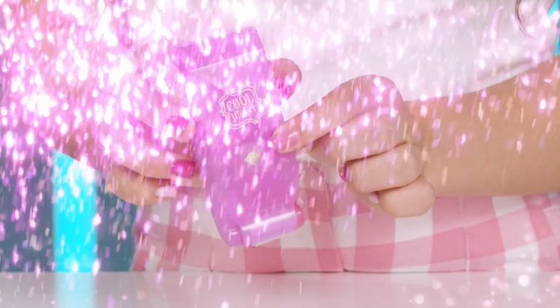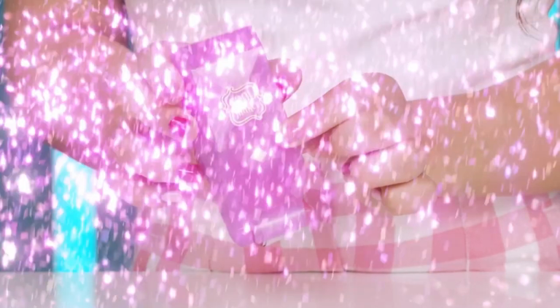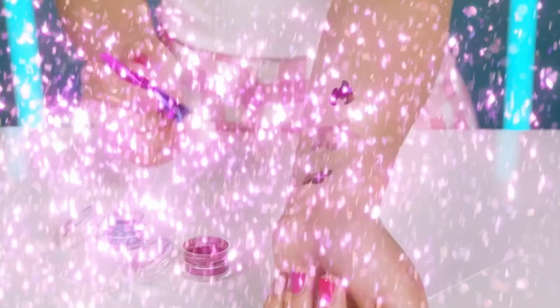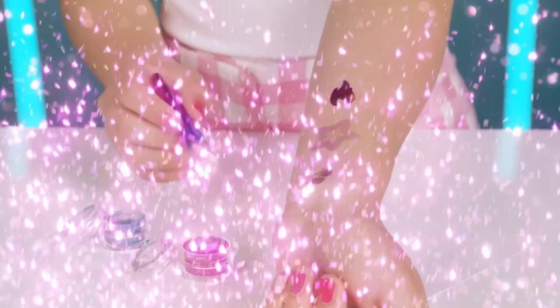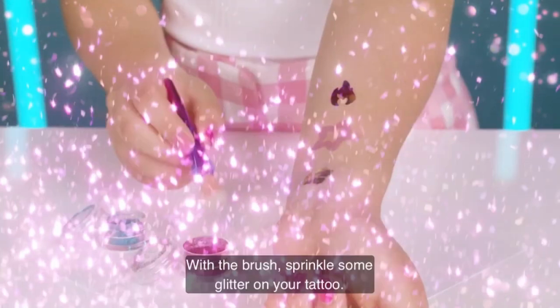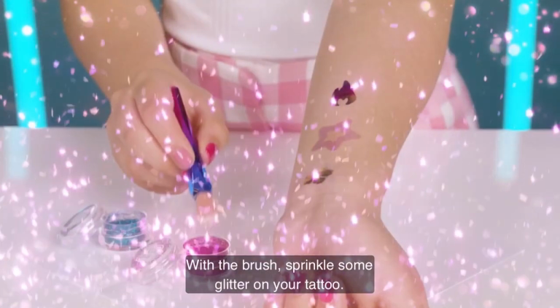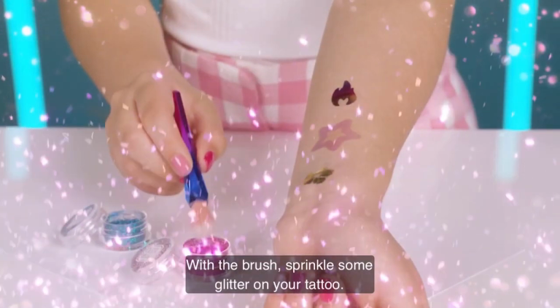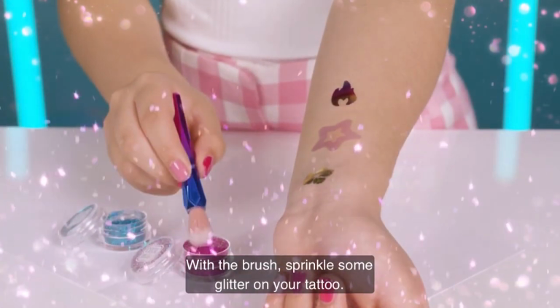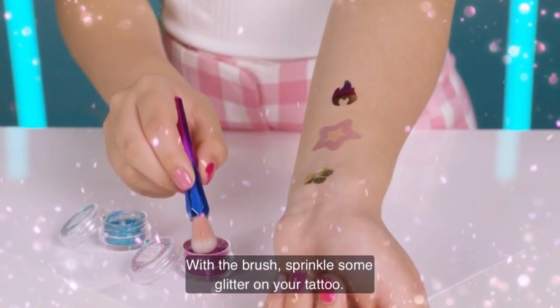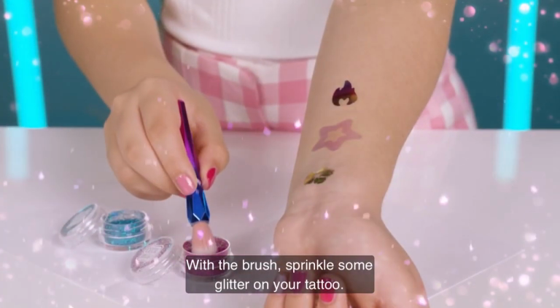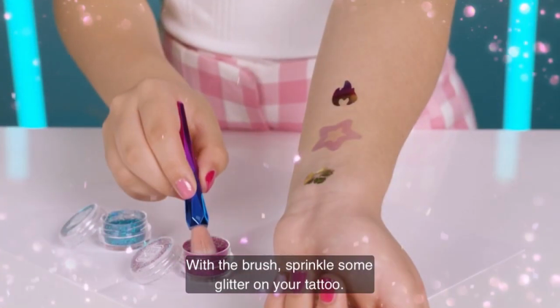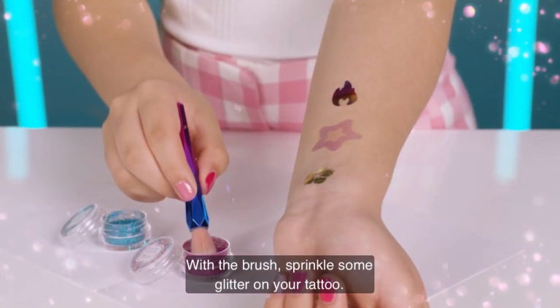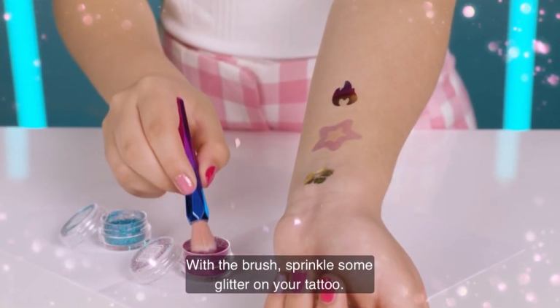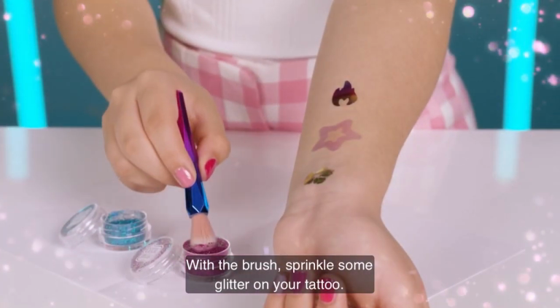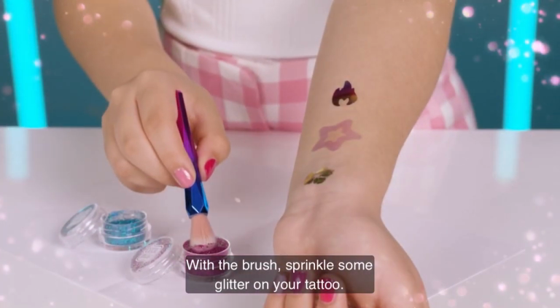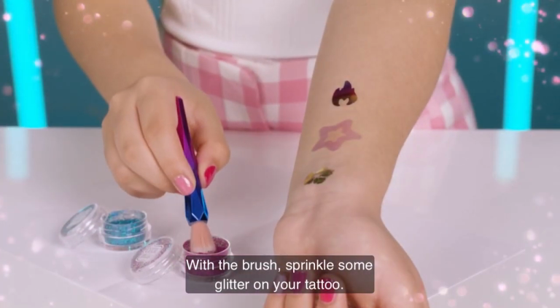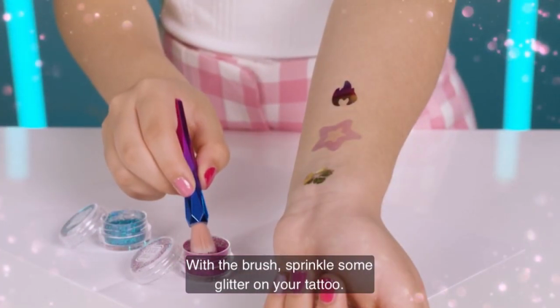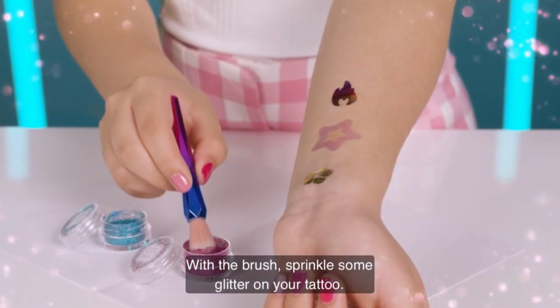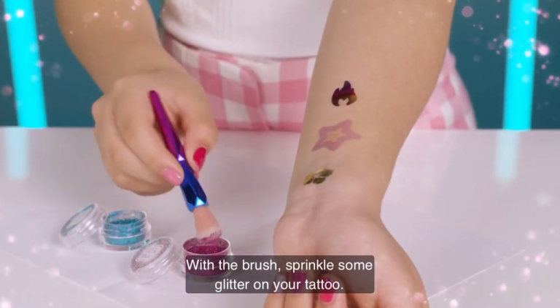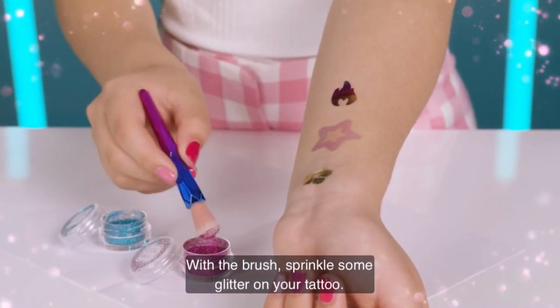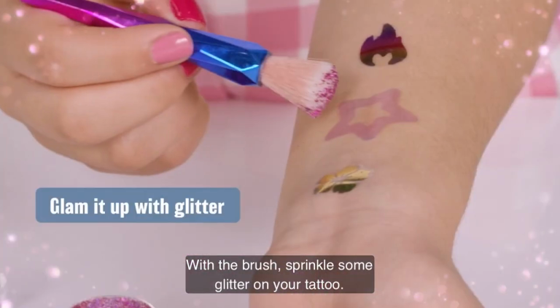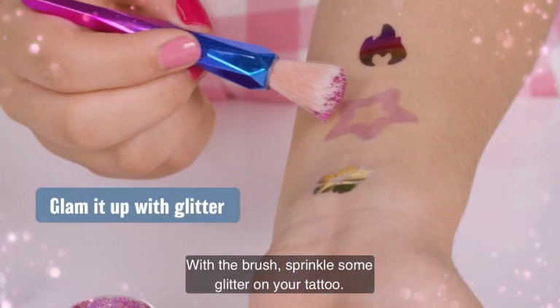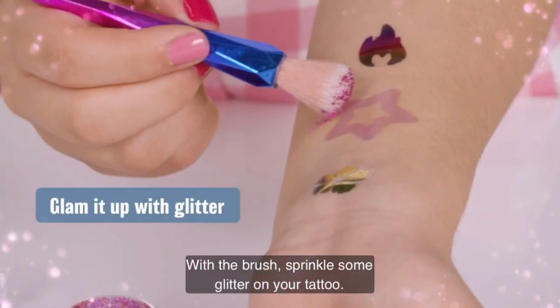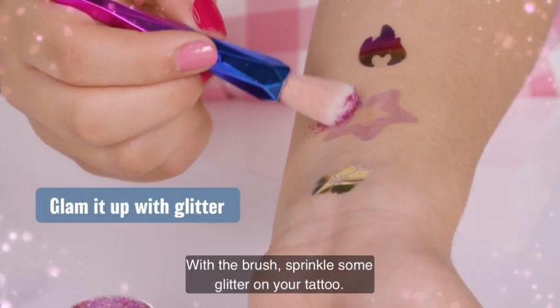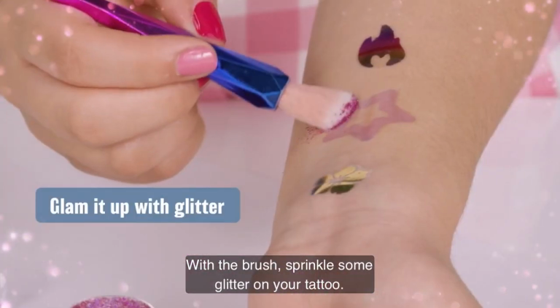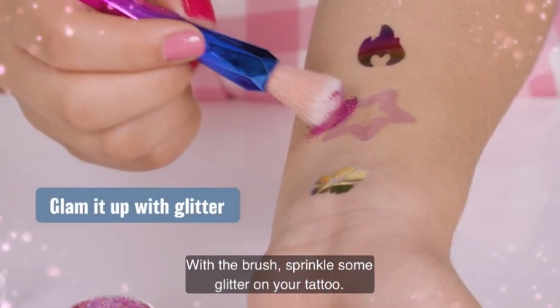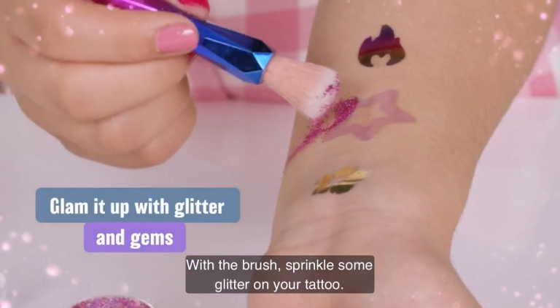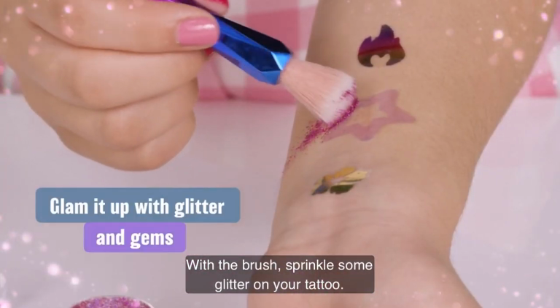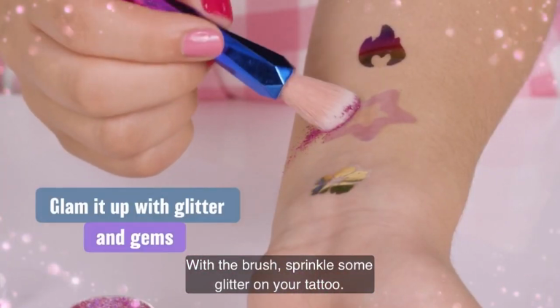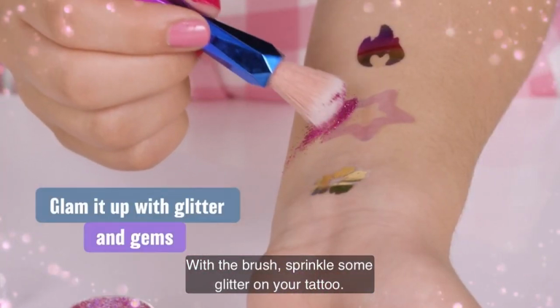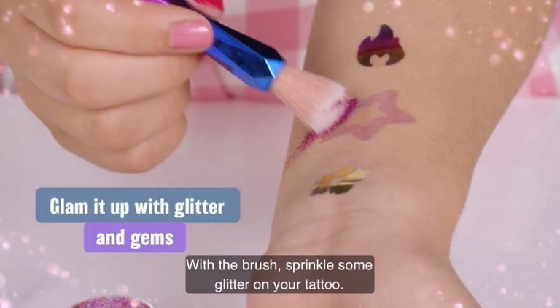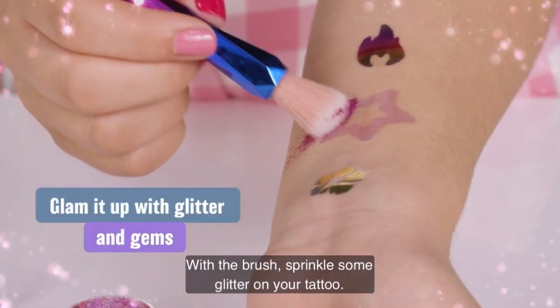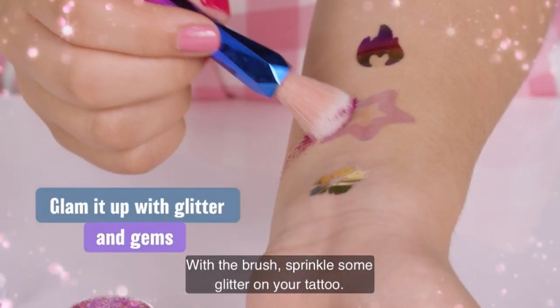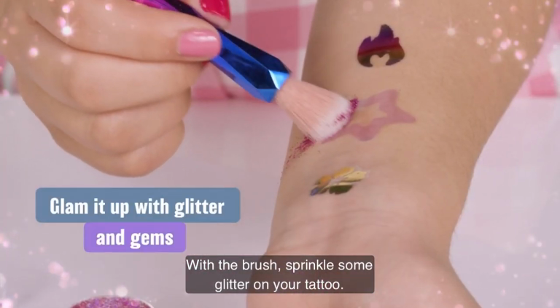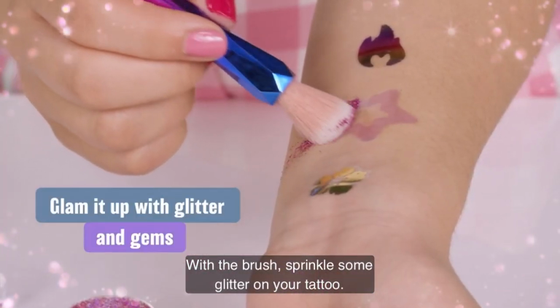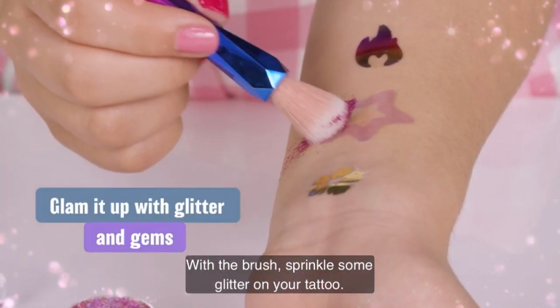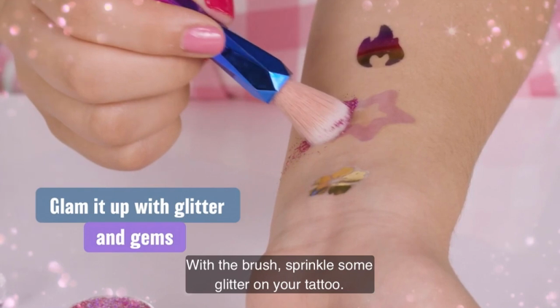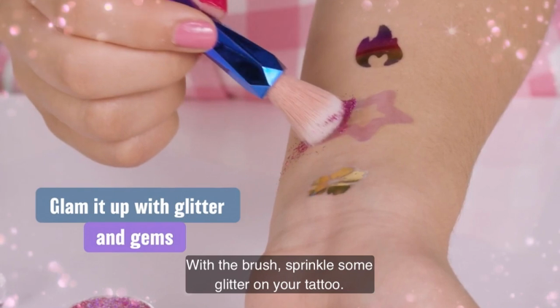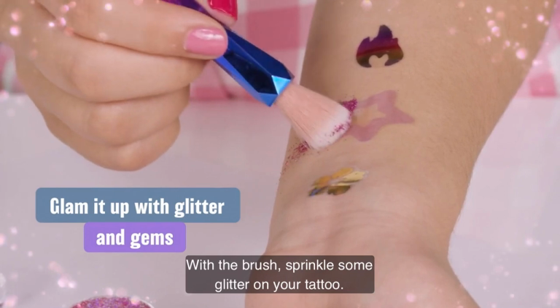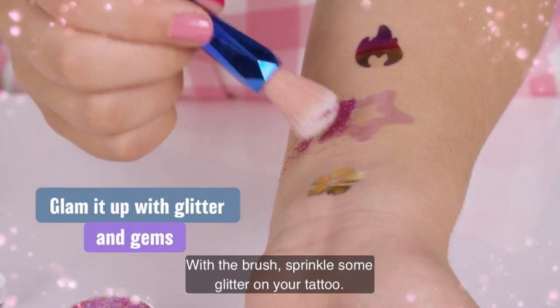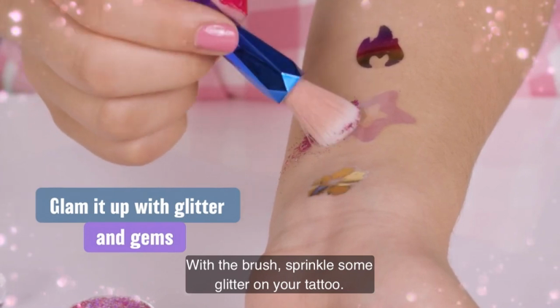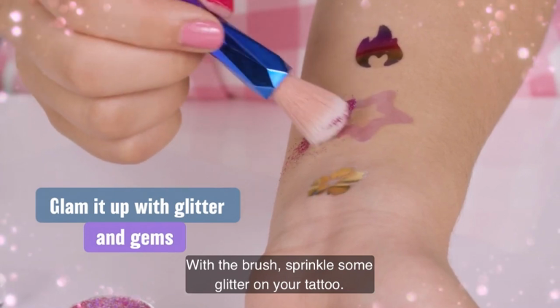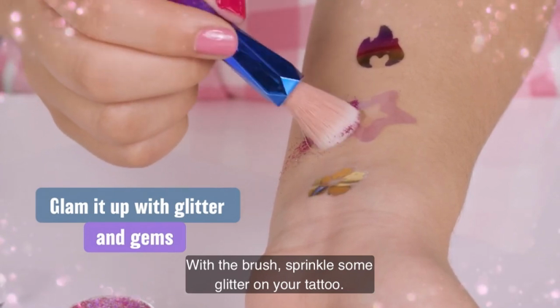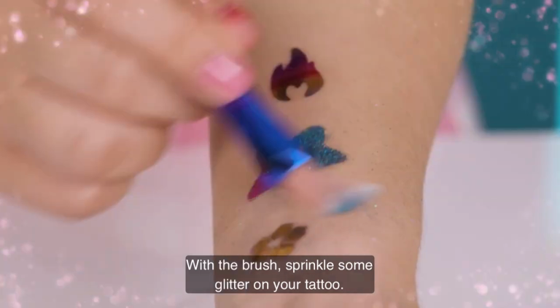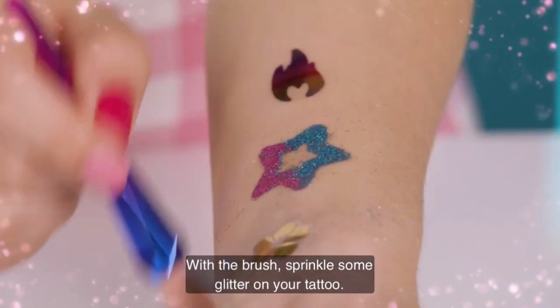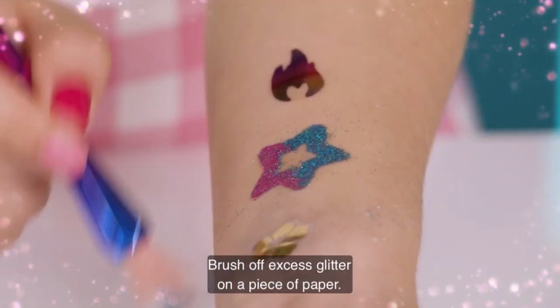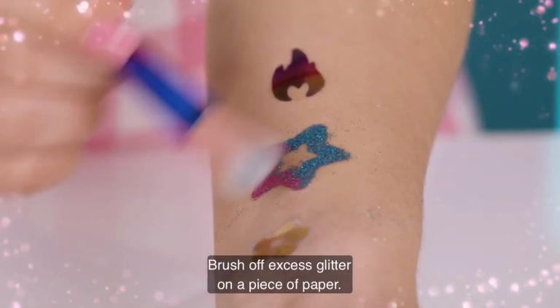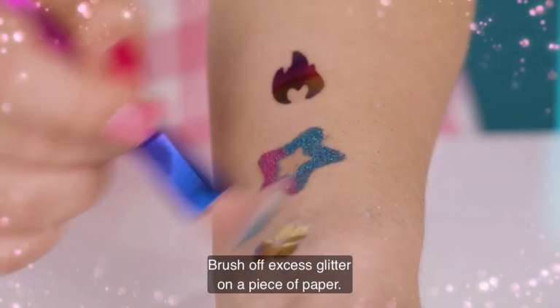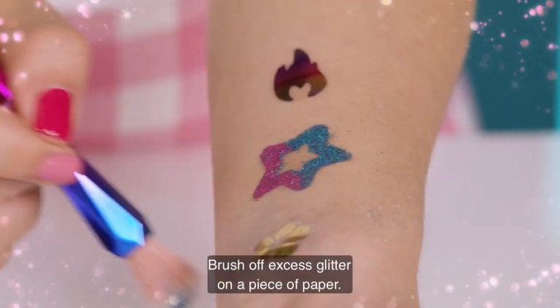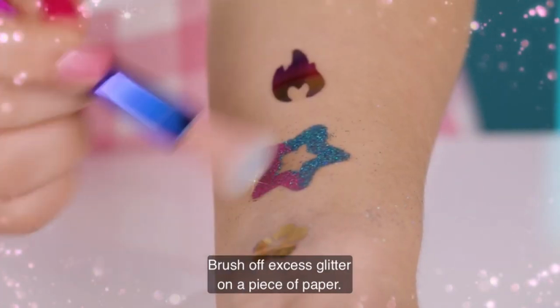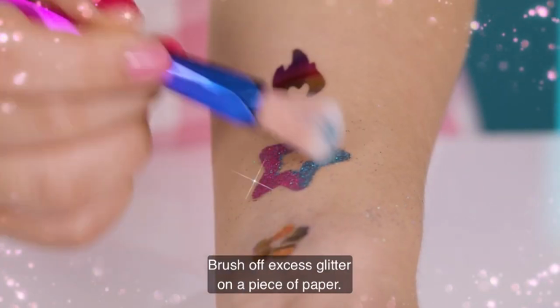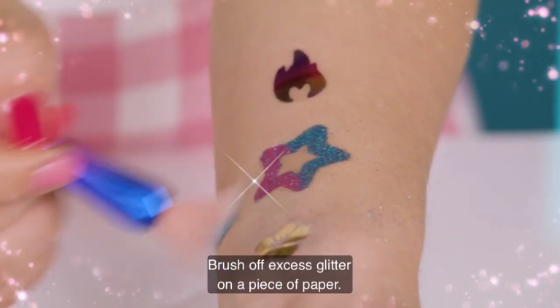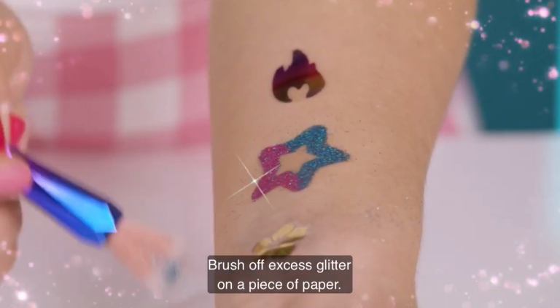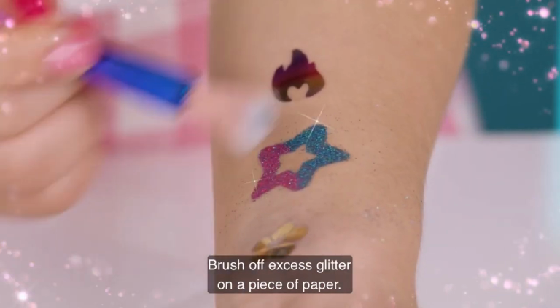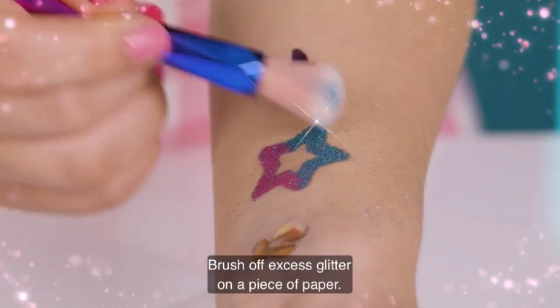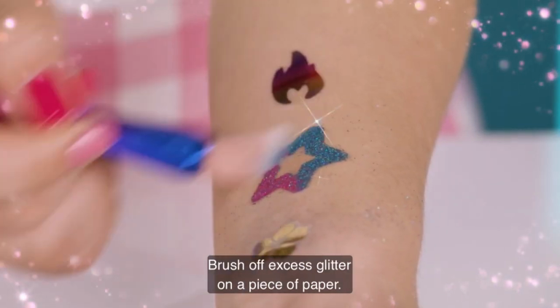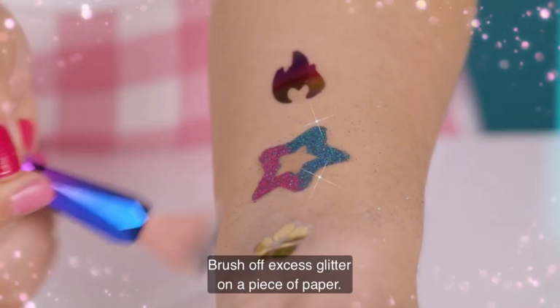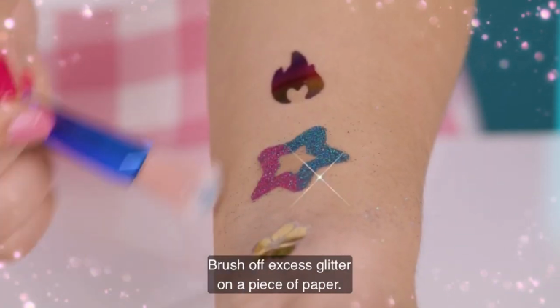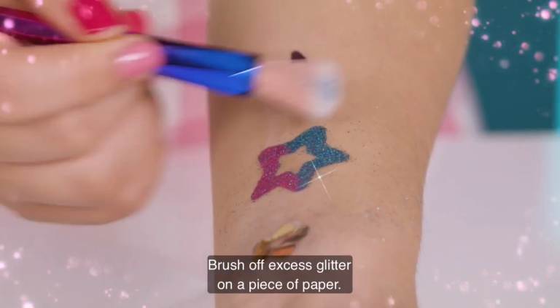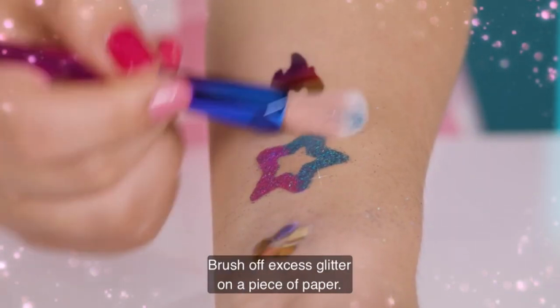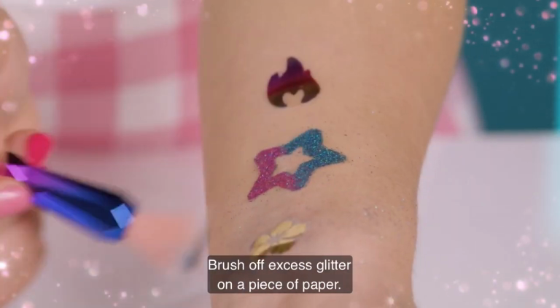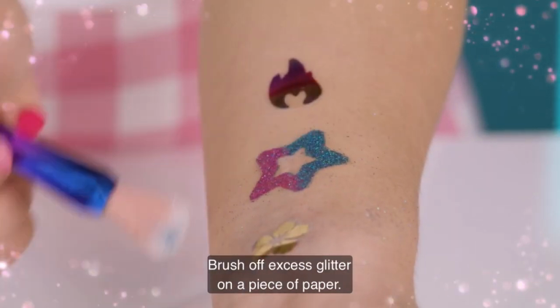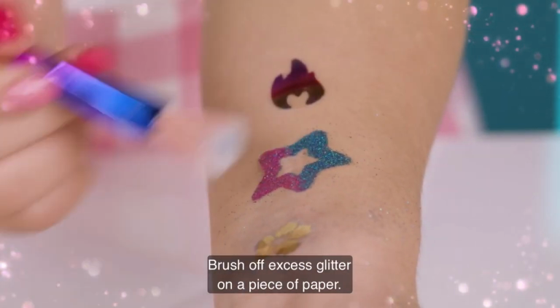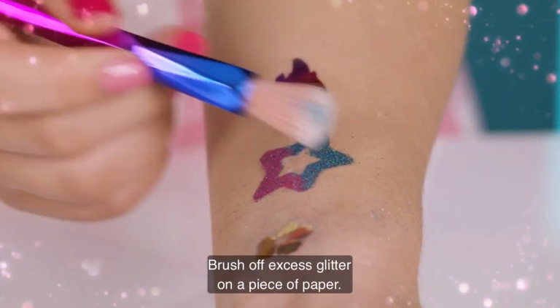With the brush, sprinkle some glitter on your tattoo. Brush off excess glitter on a piece of paper.